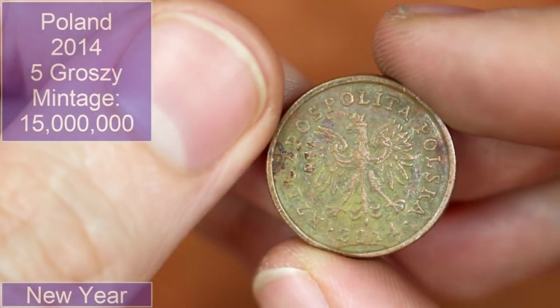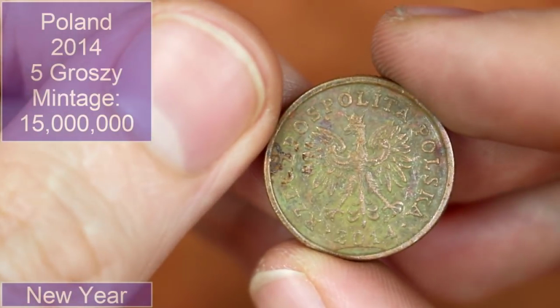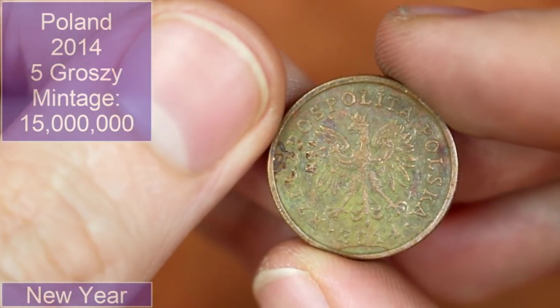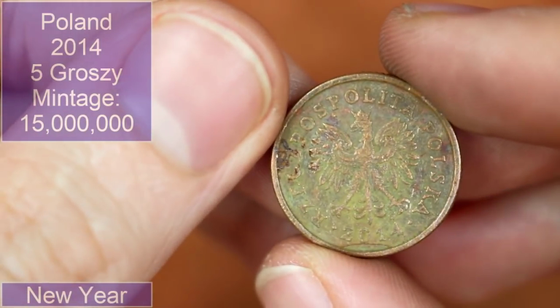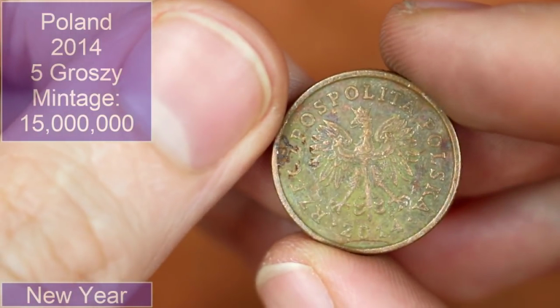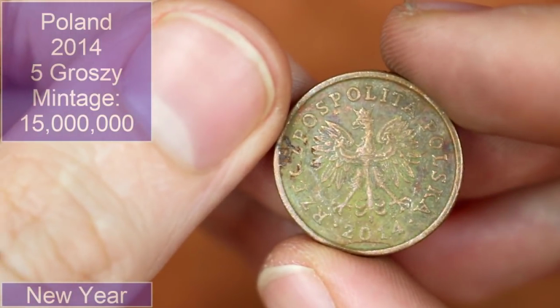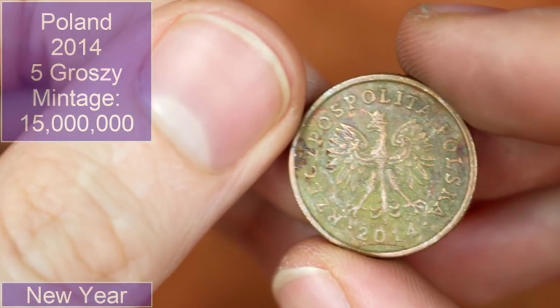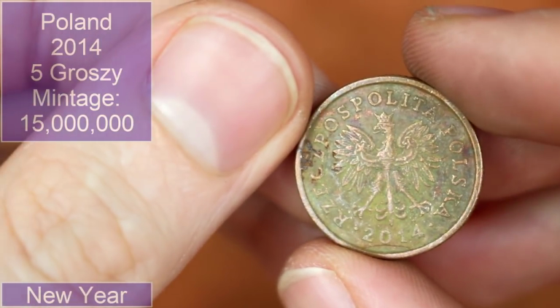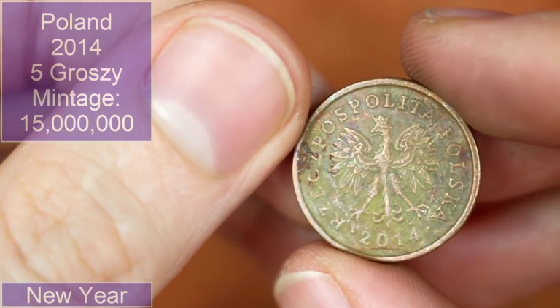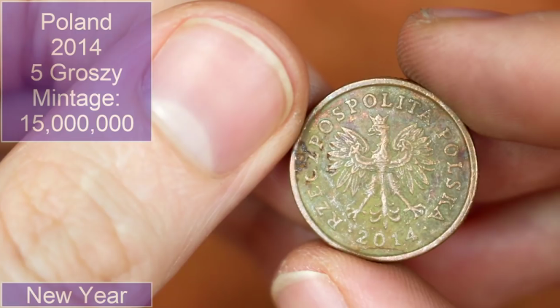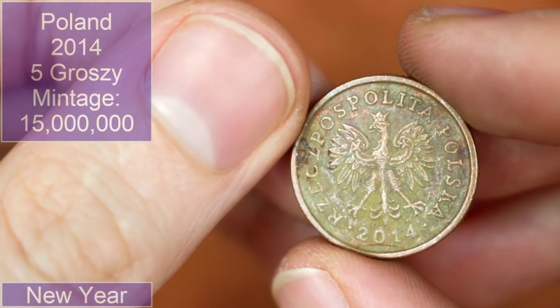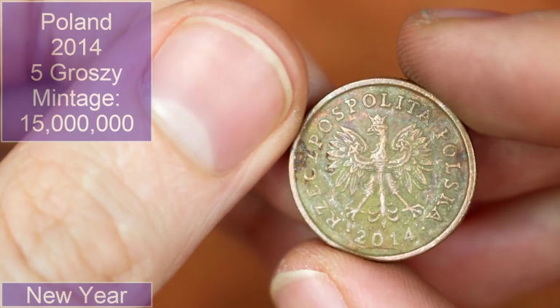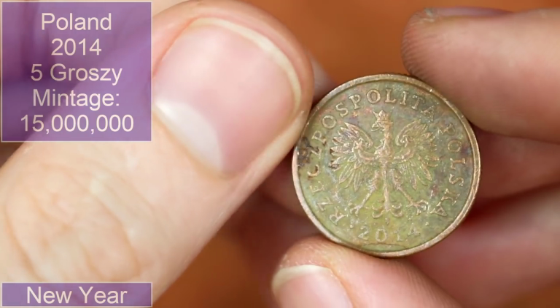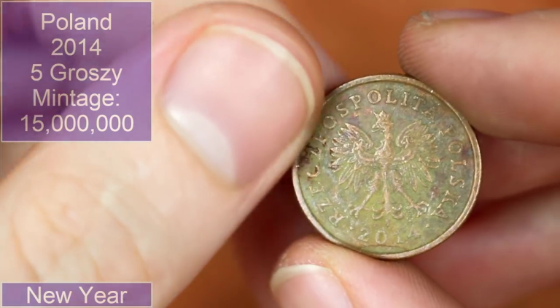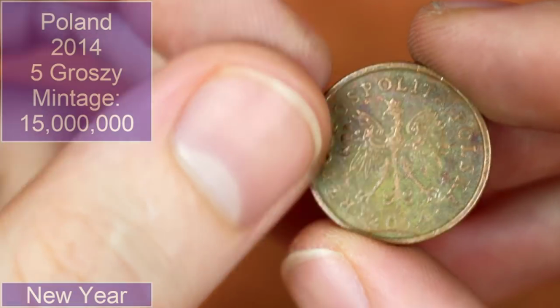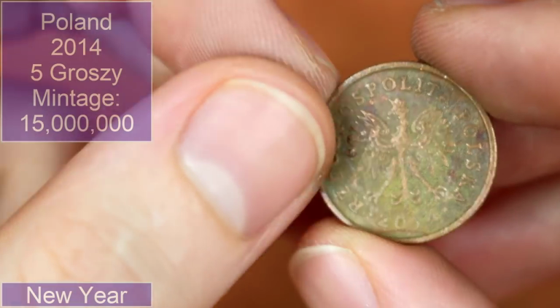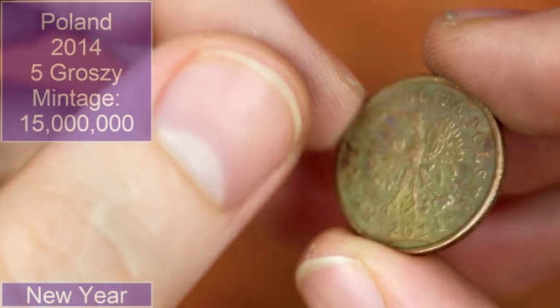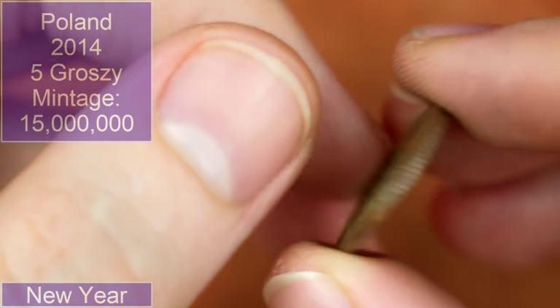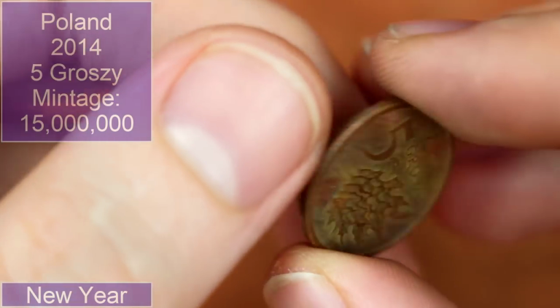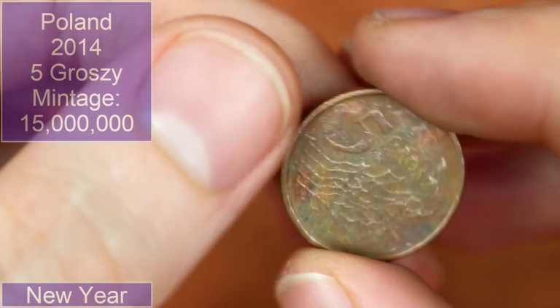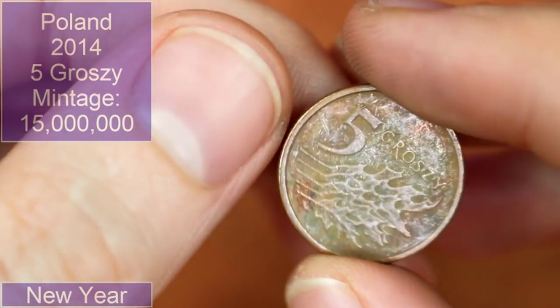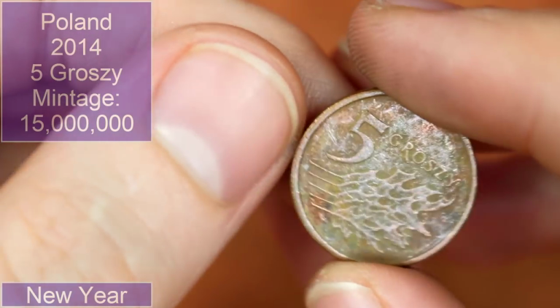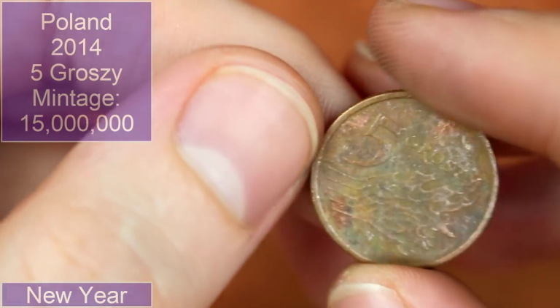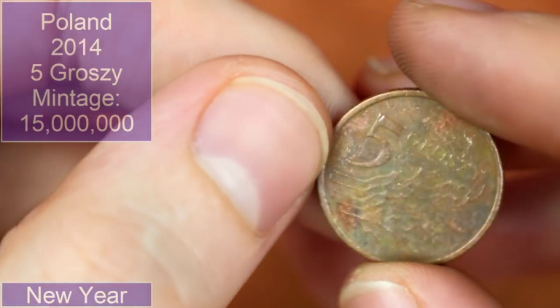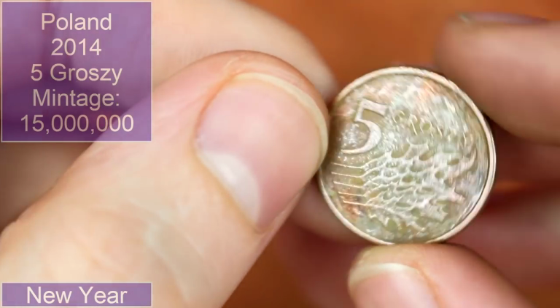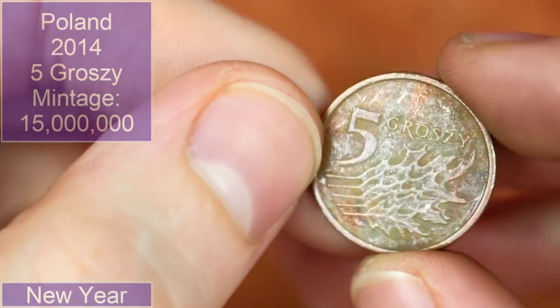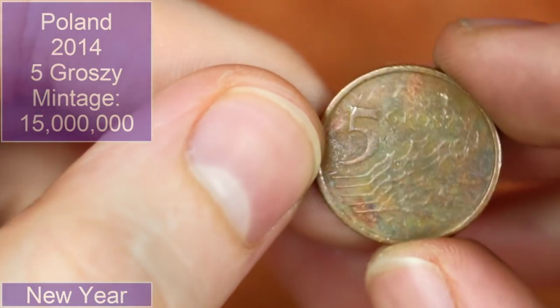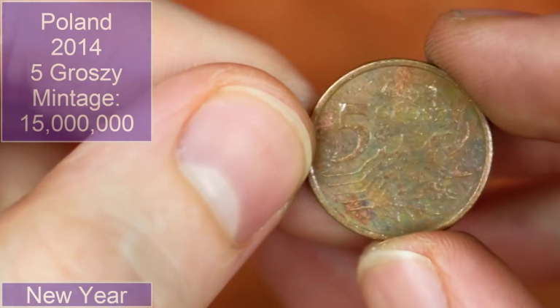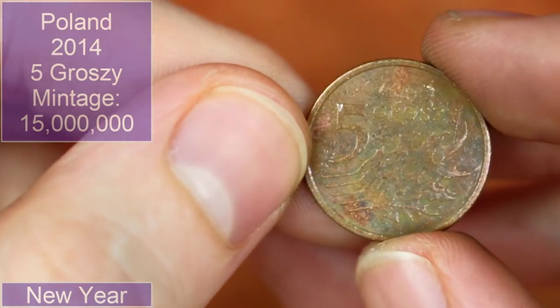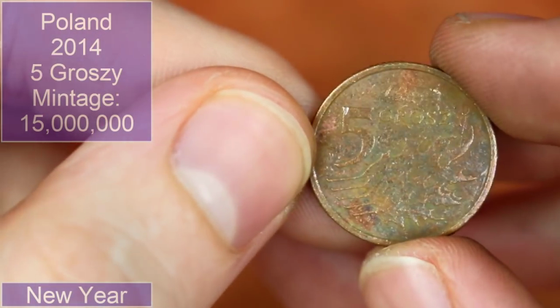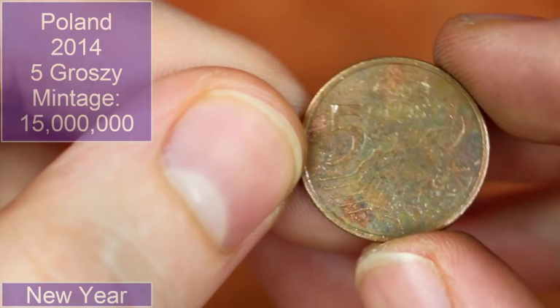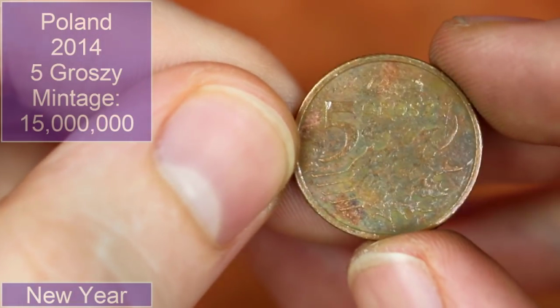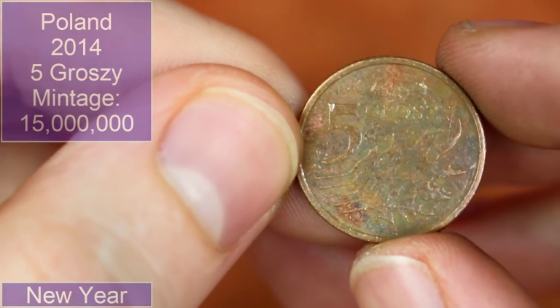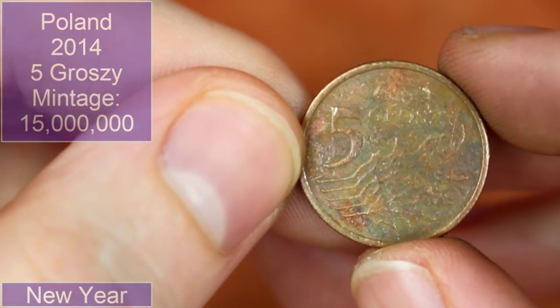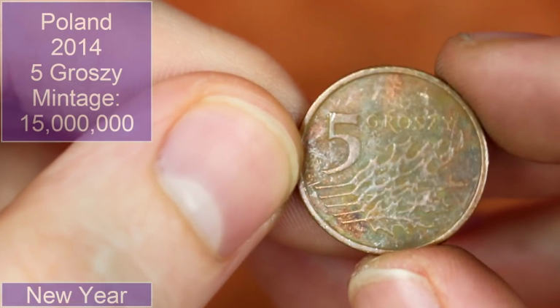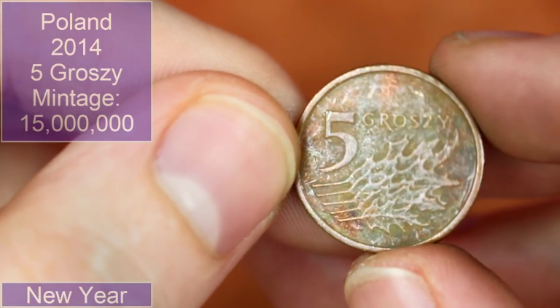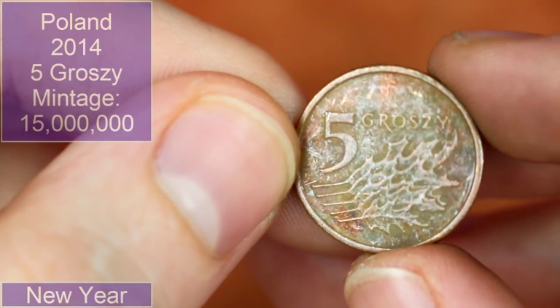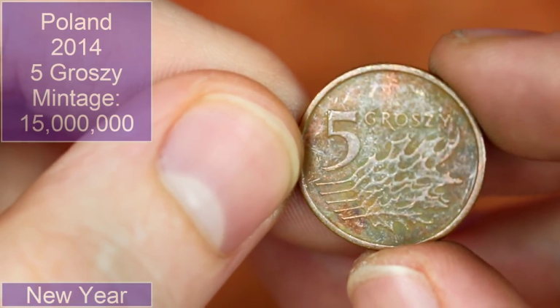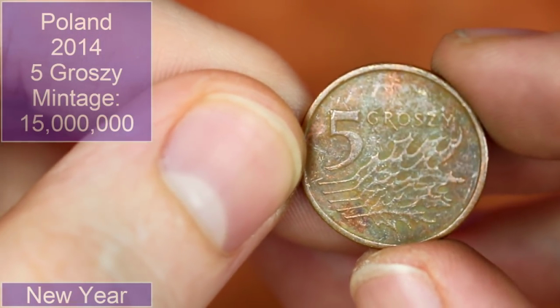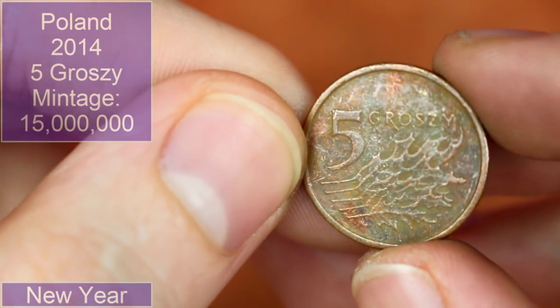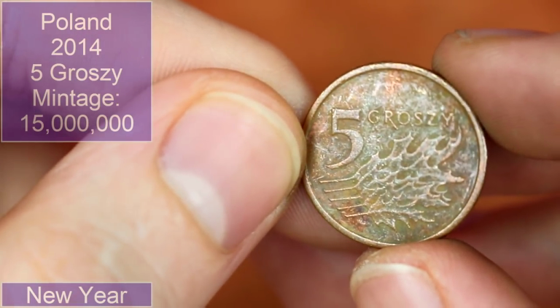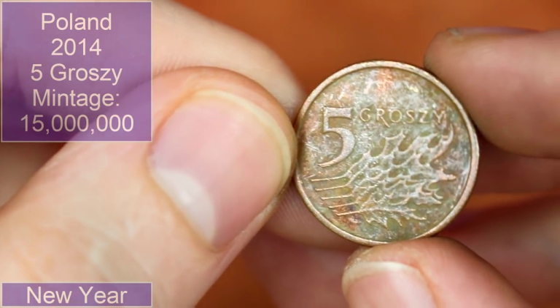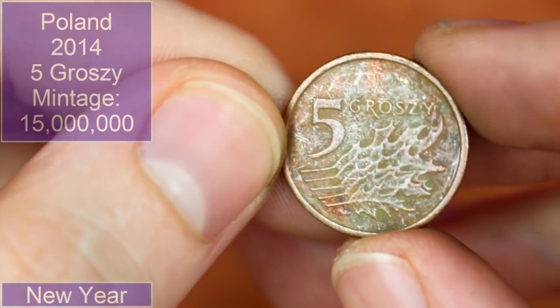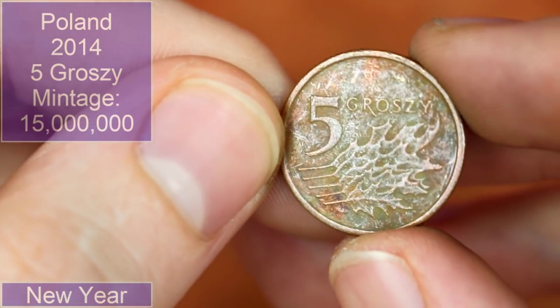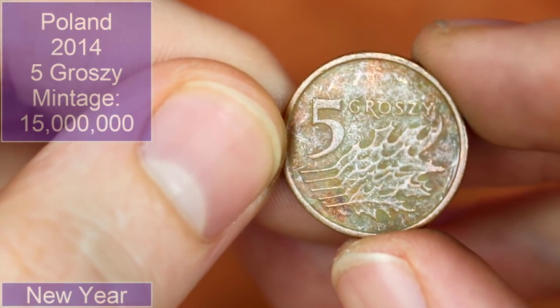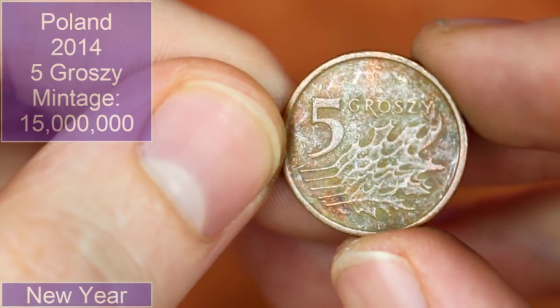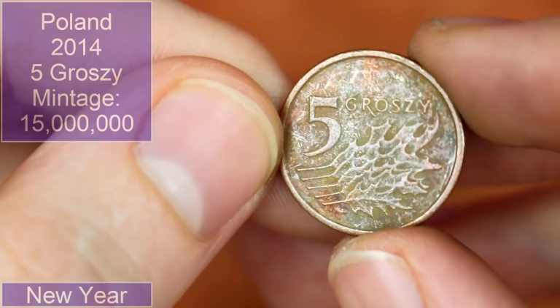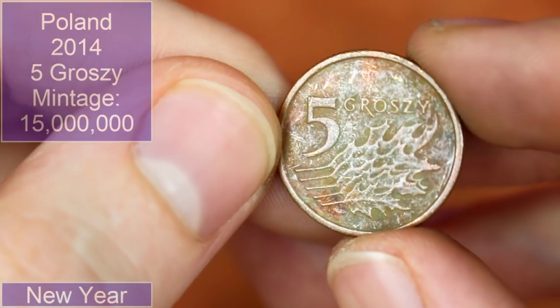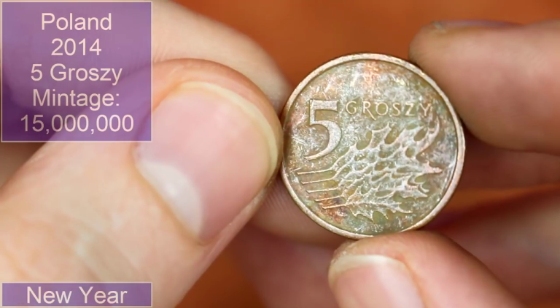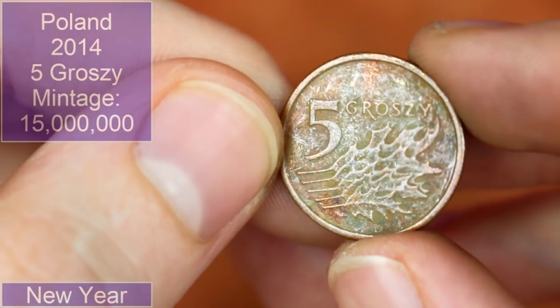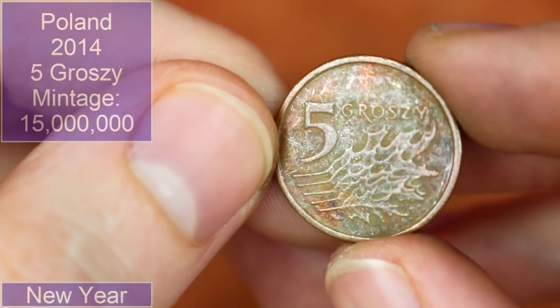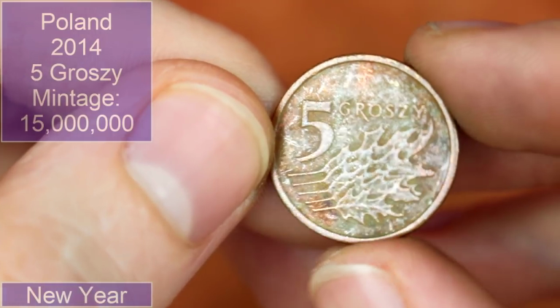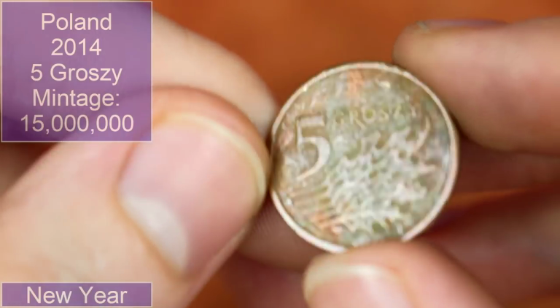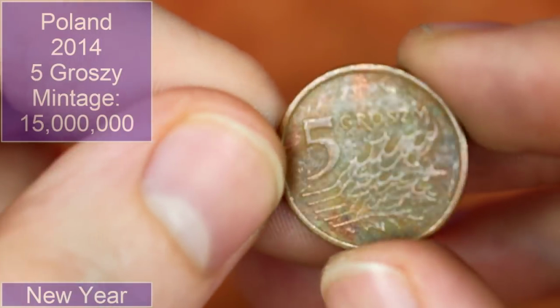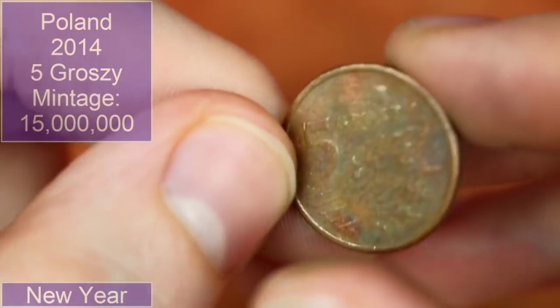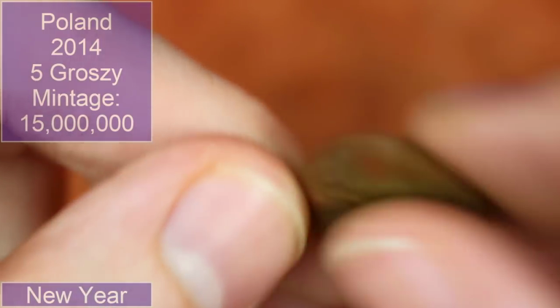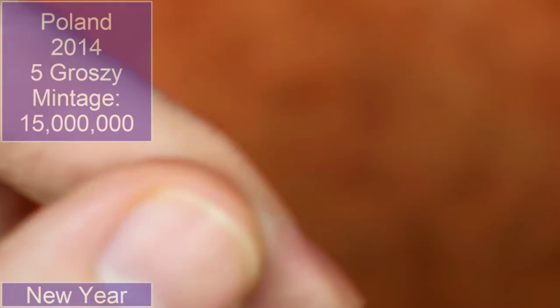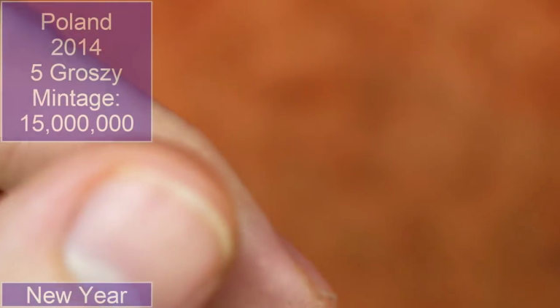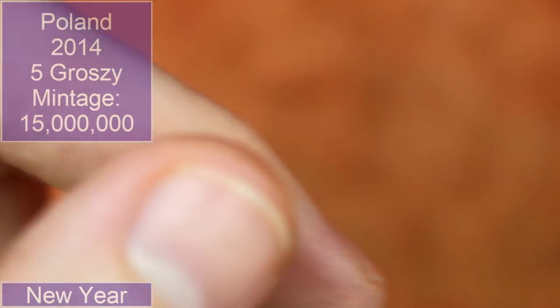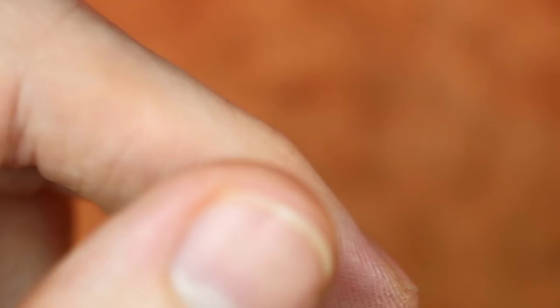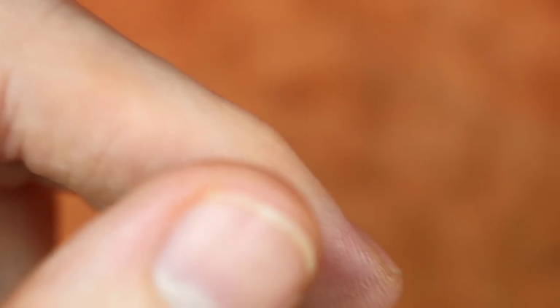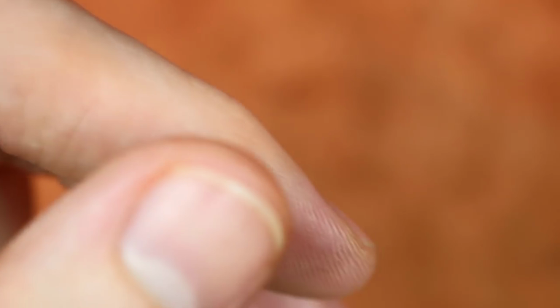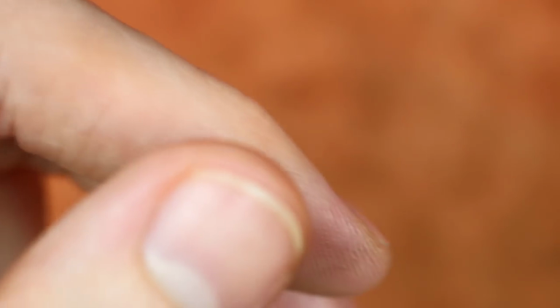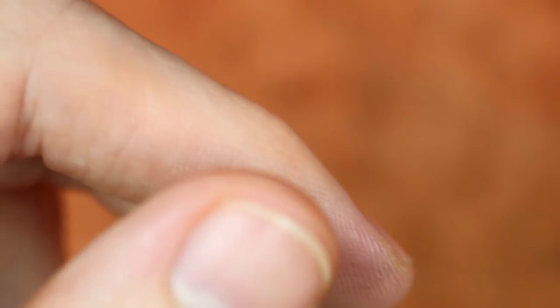Back to Poland for 2014 — five groszy. Getting a fair few Polish coins aren't we.